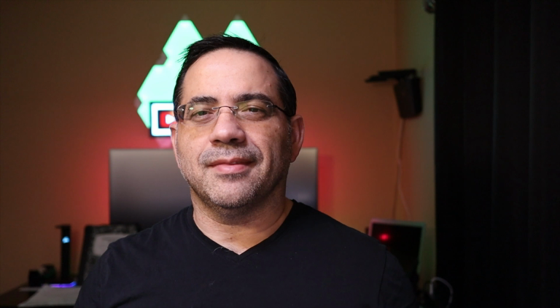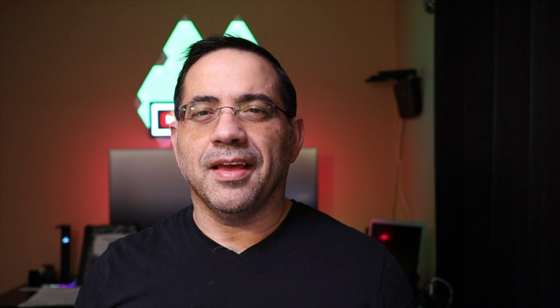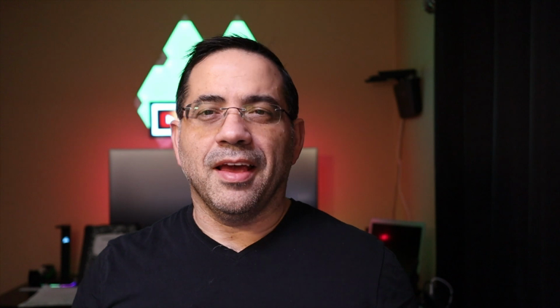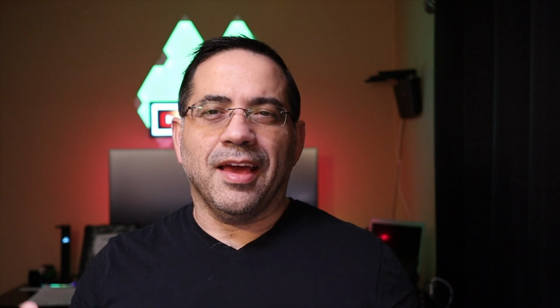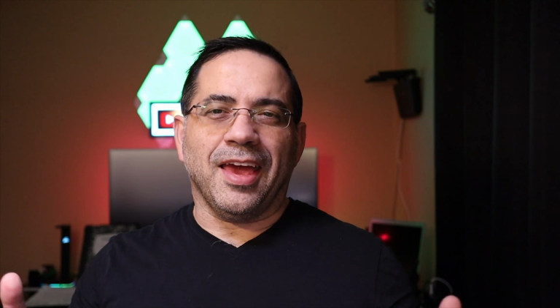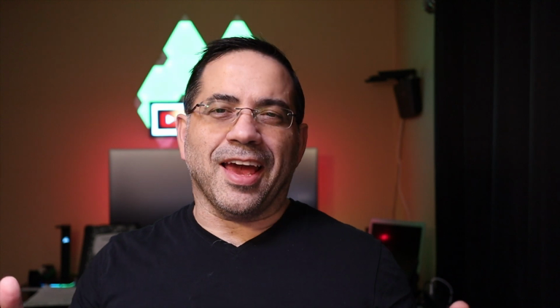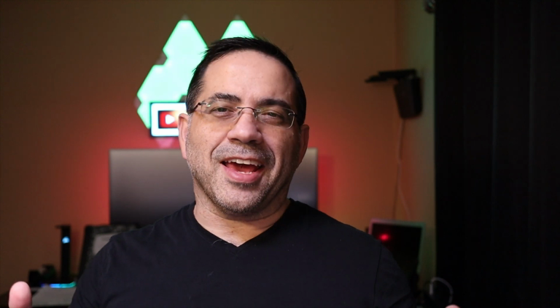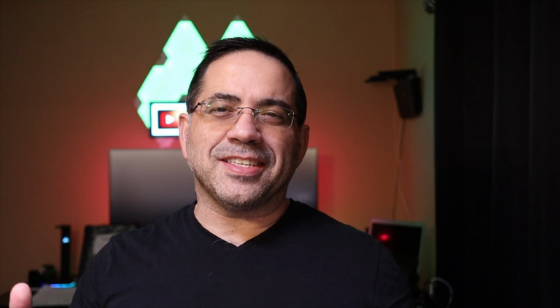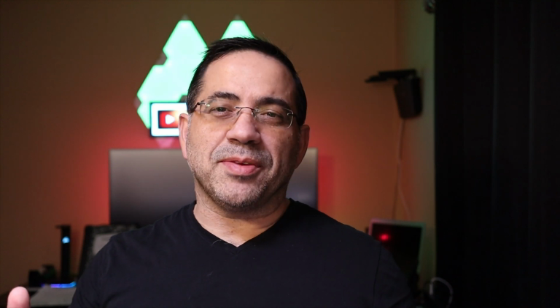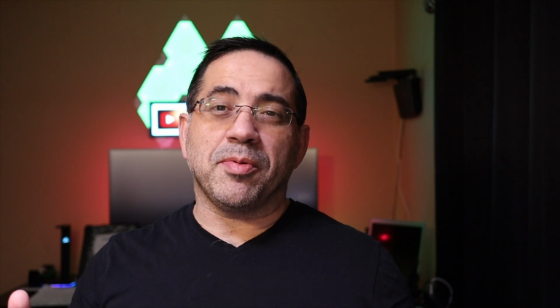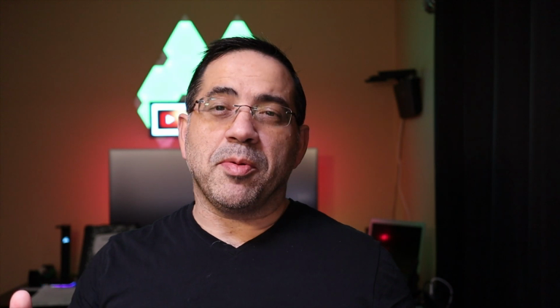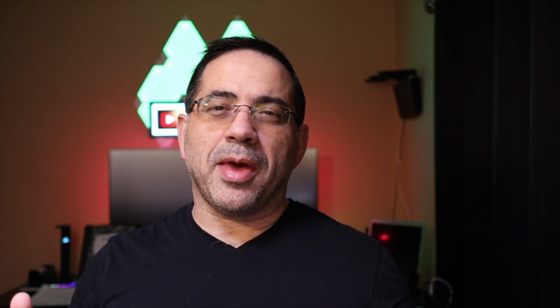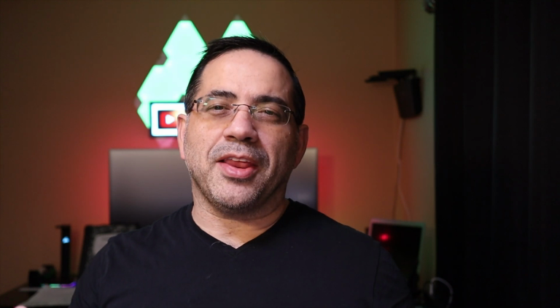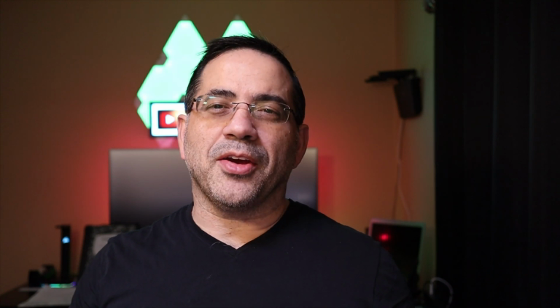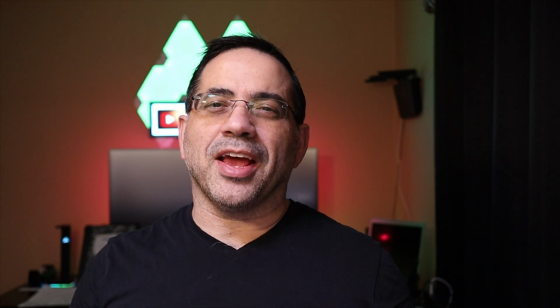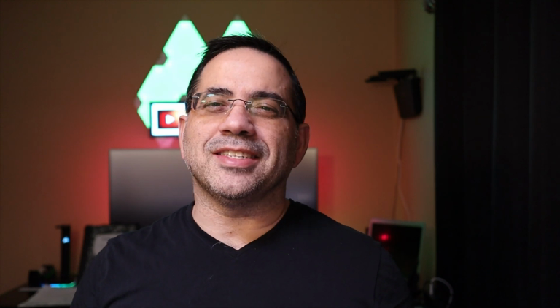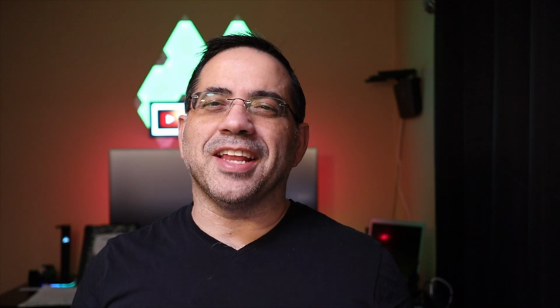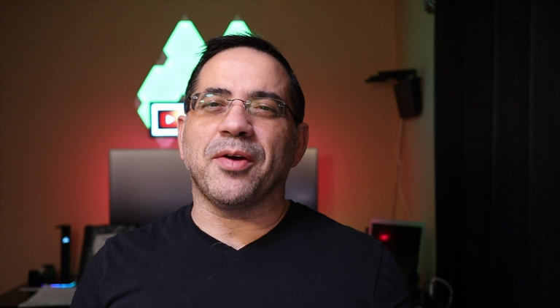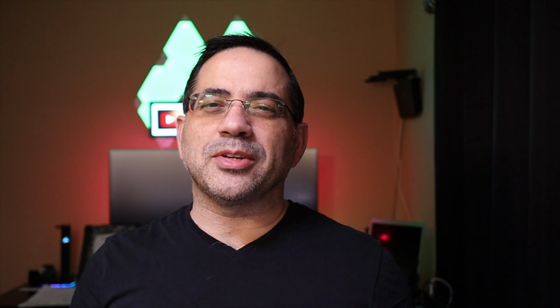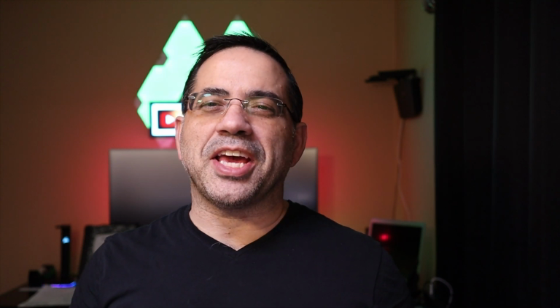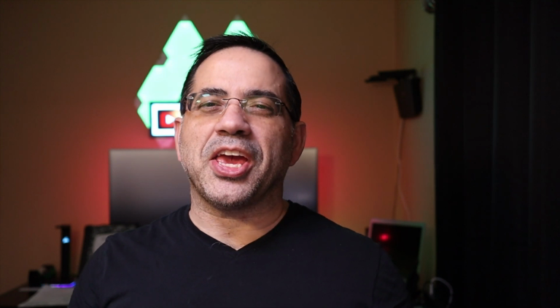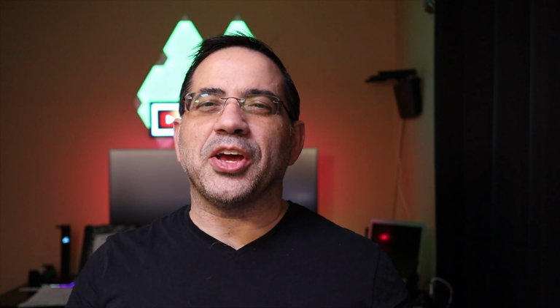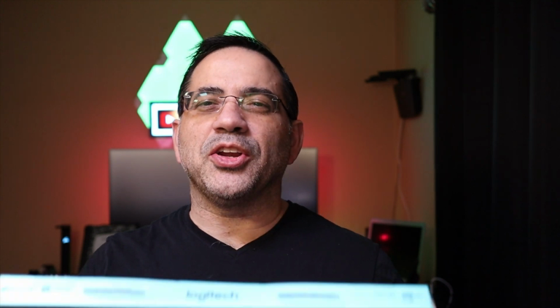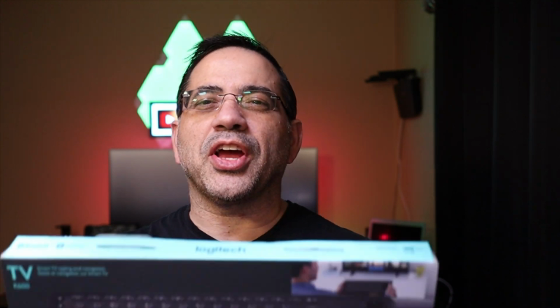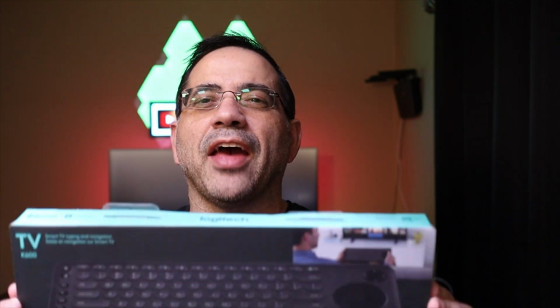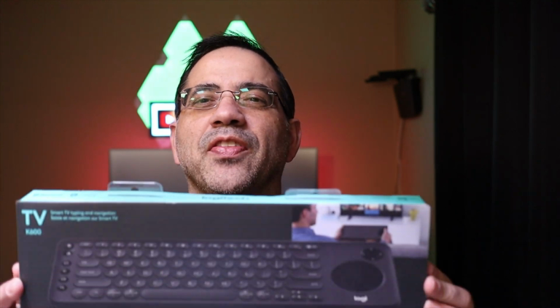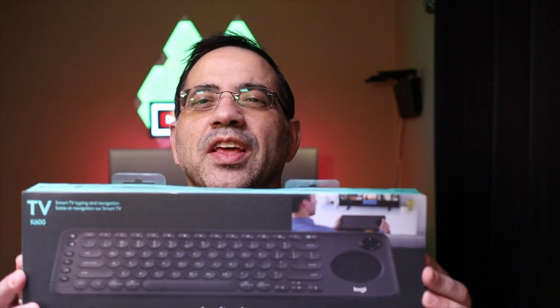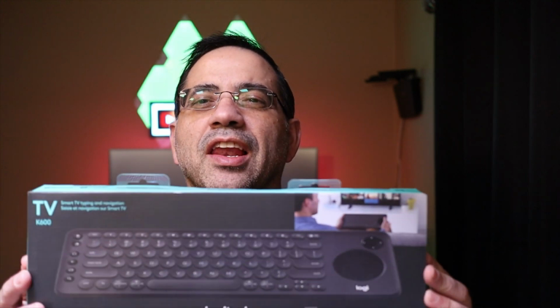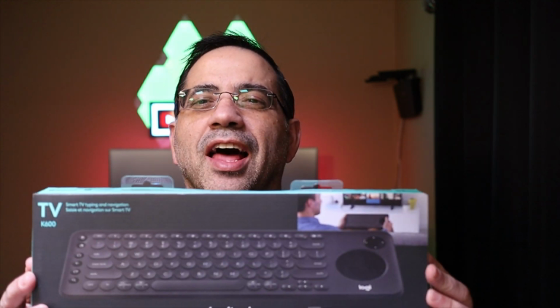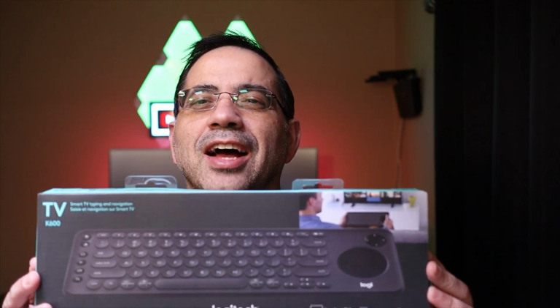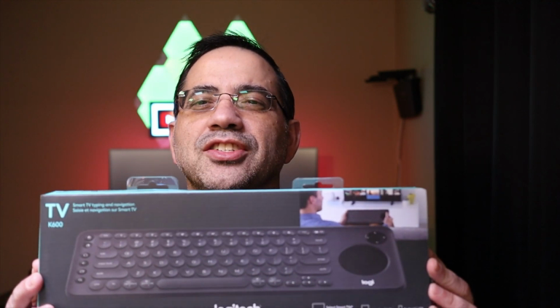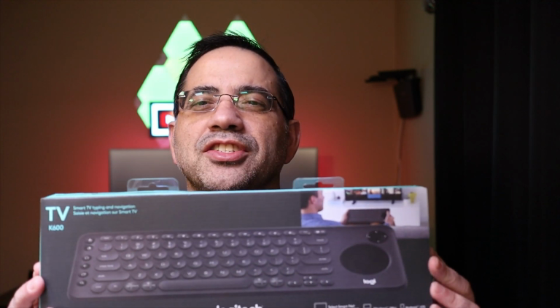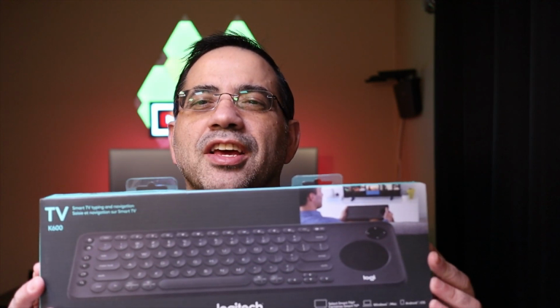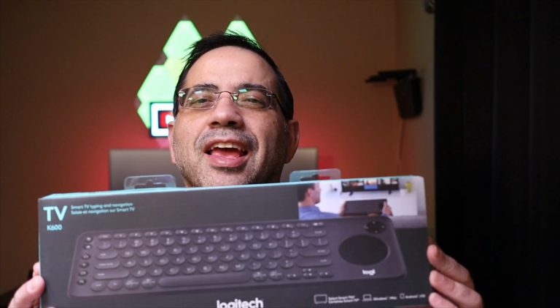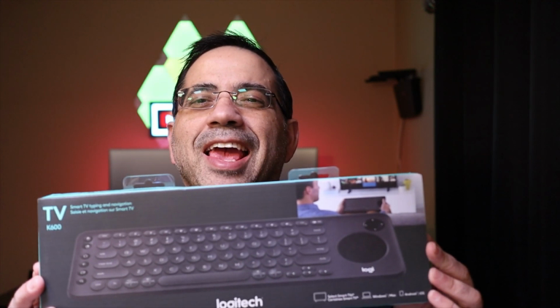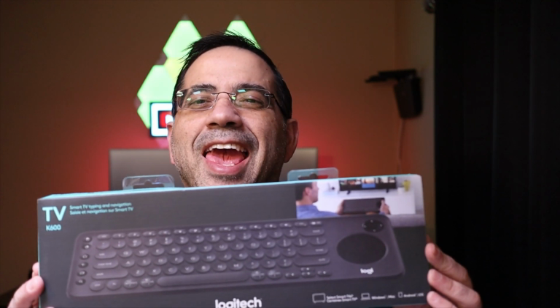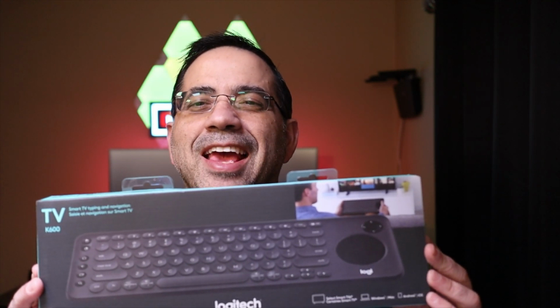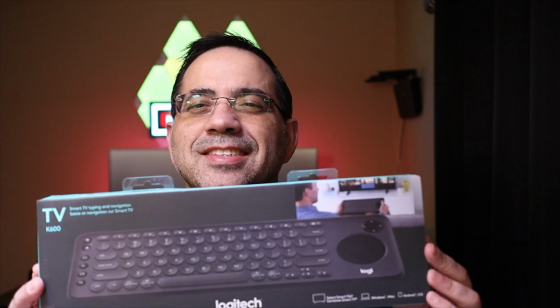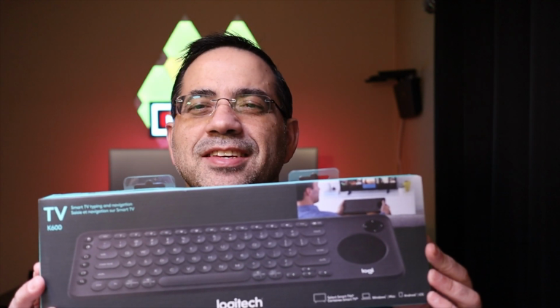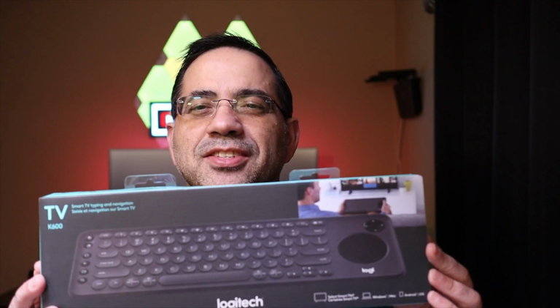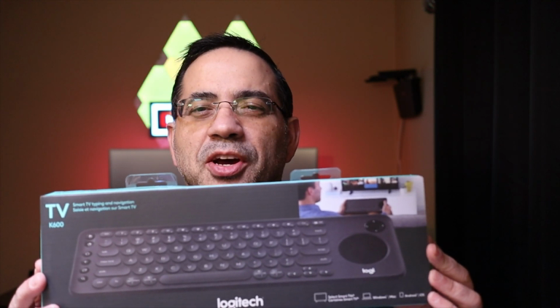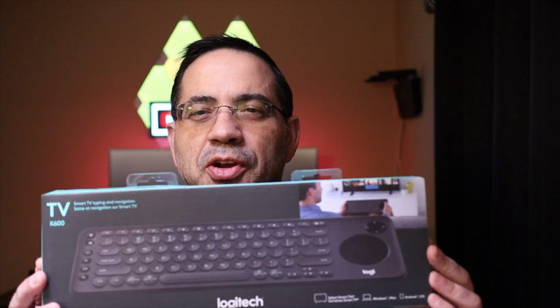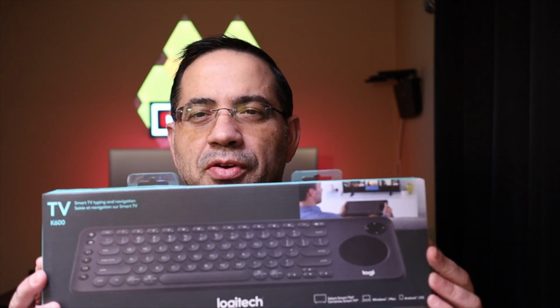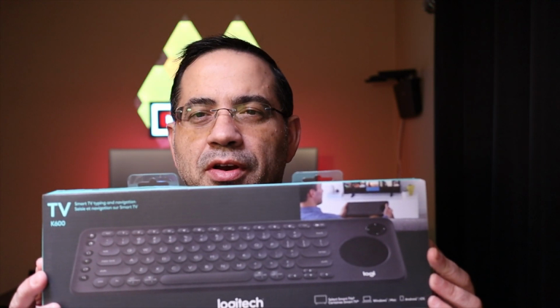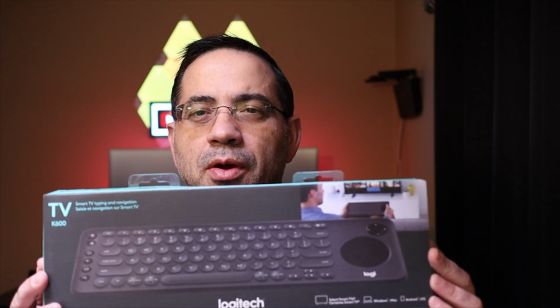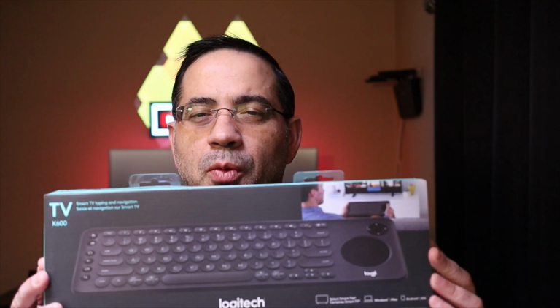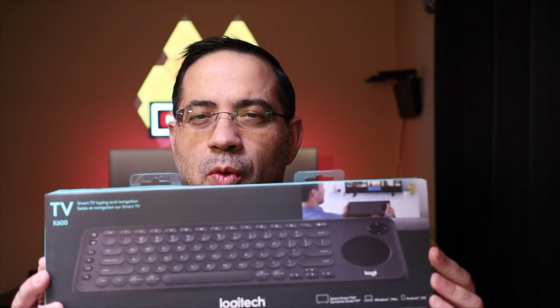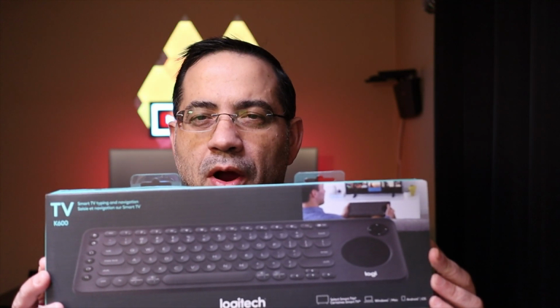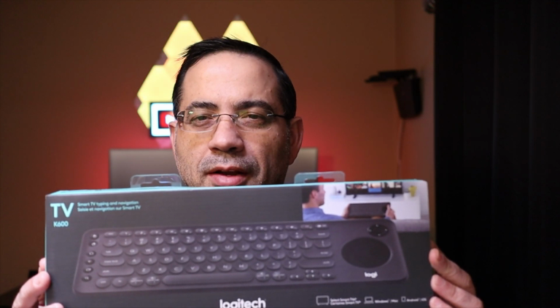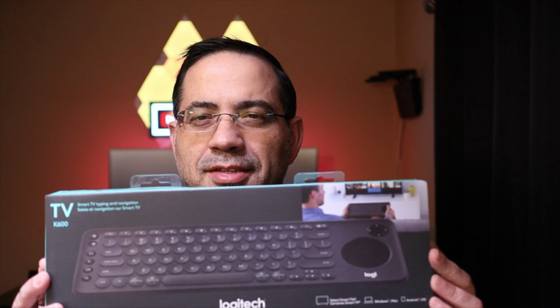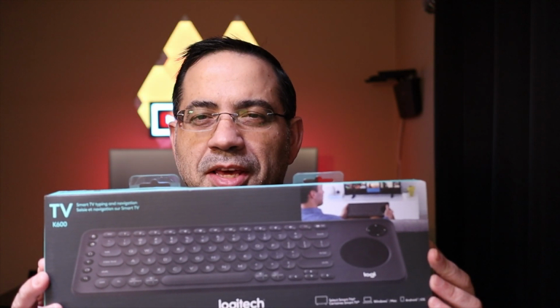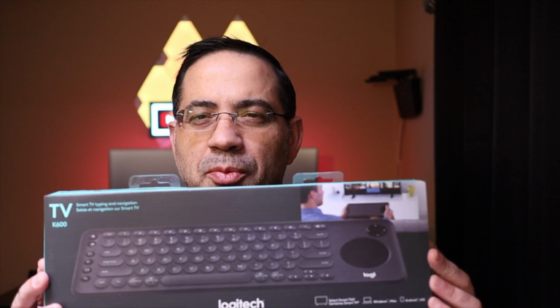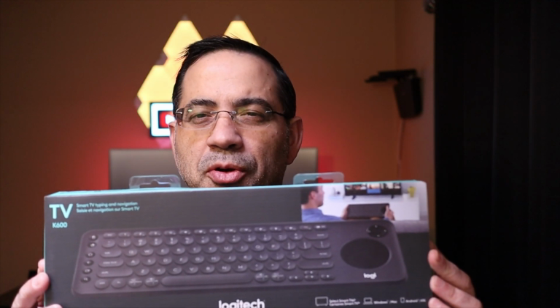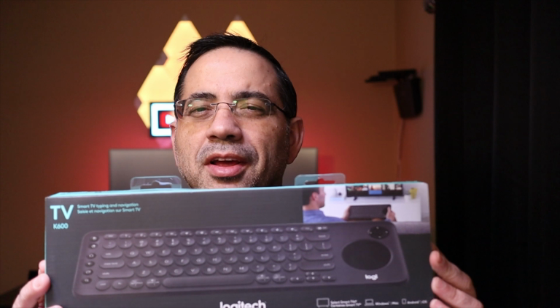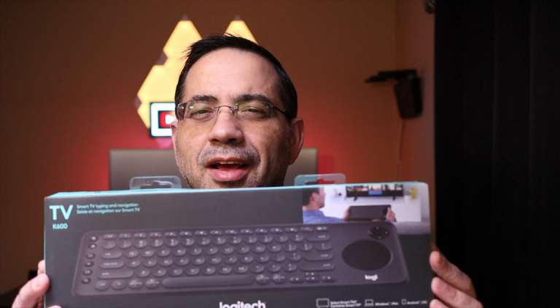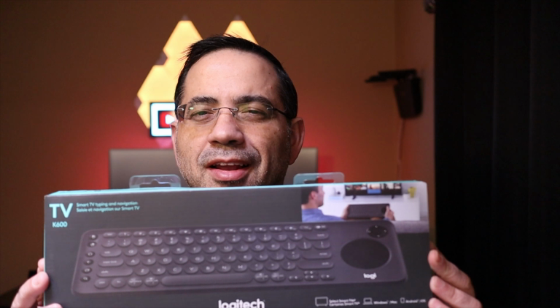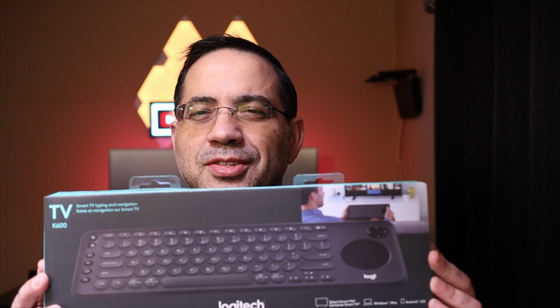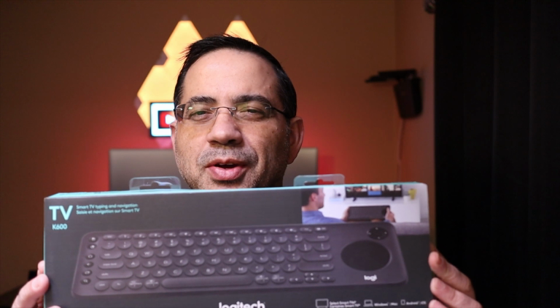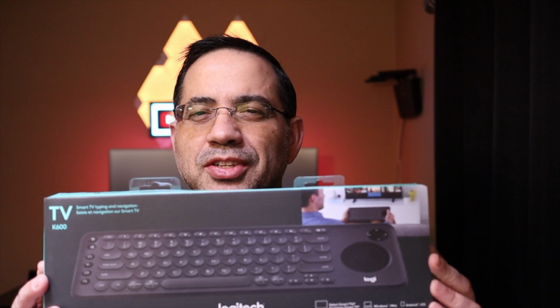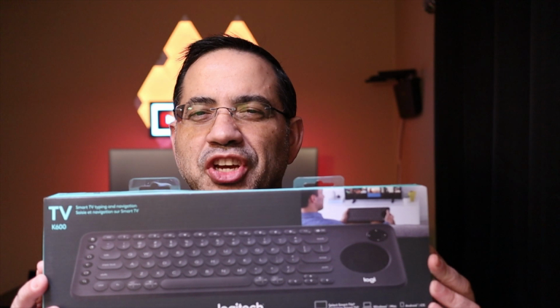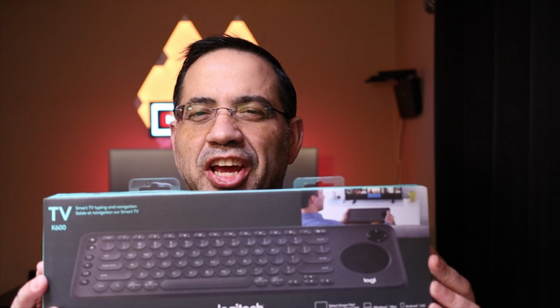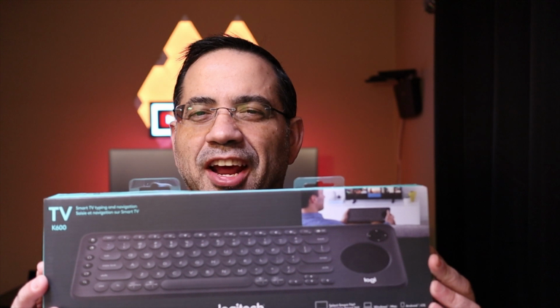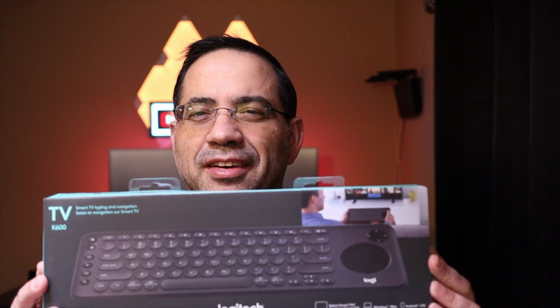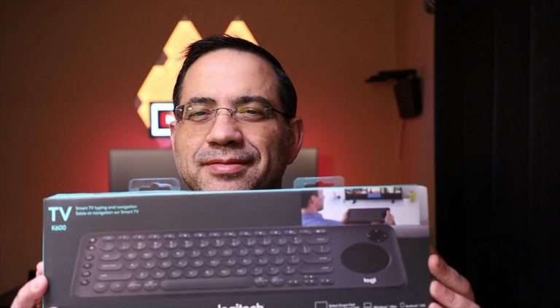Hey guys, EVP Man here, and today we're taking a look at the Logitech K600 wireless keyboard. Let's go ahead and check it out.